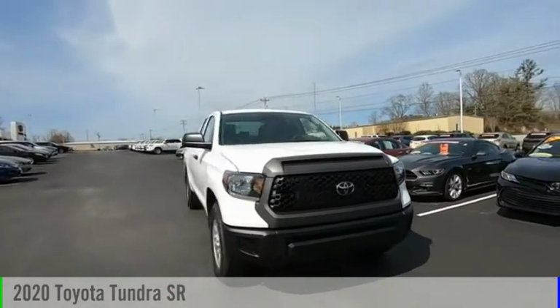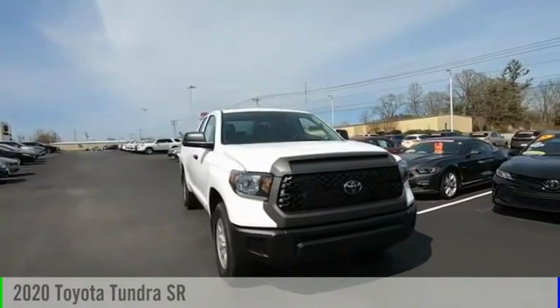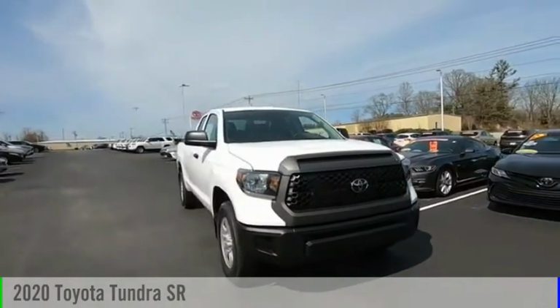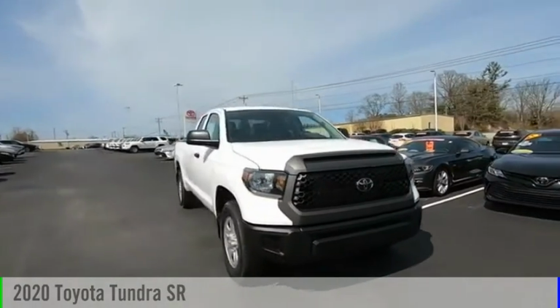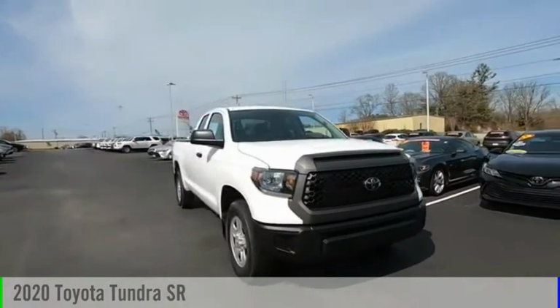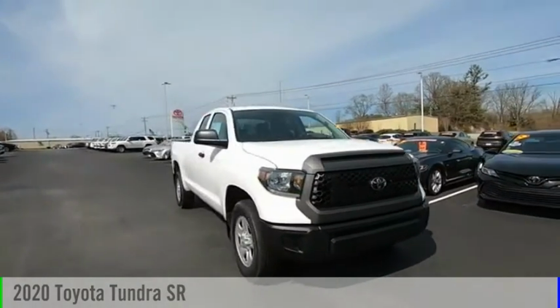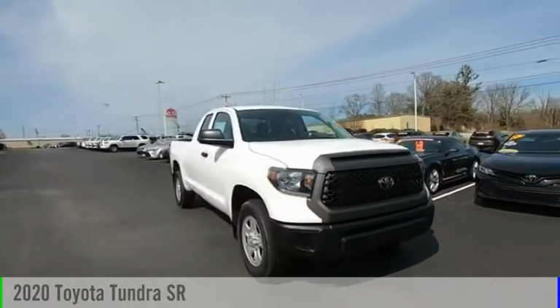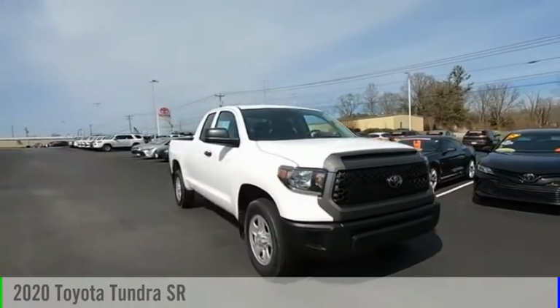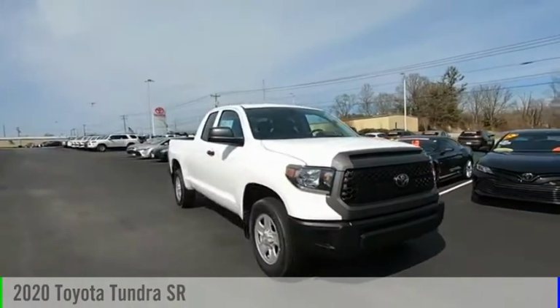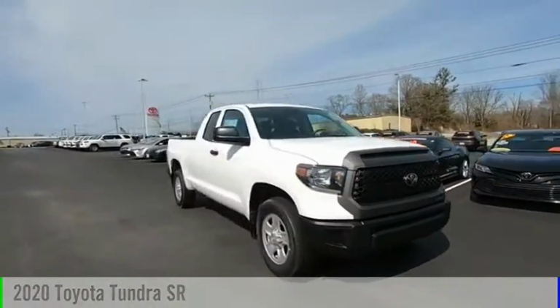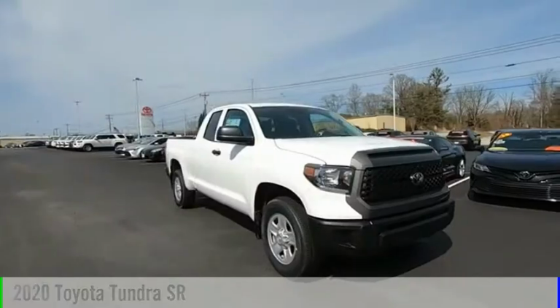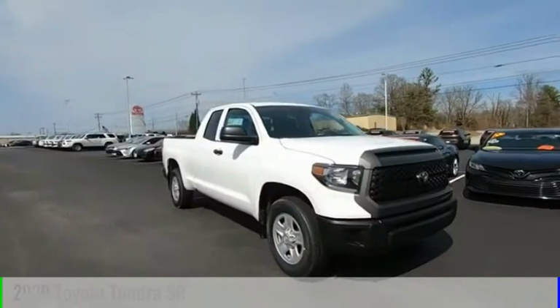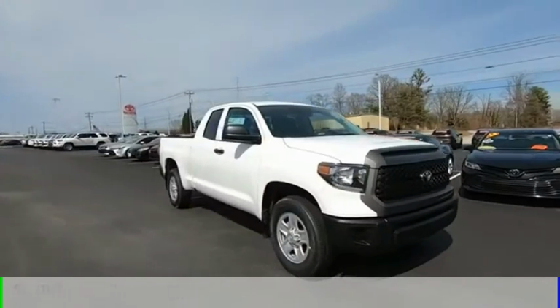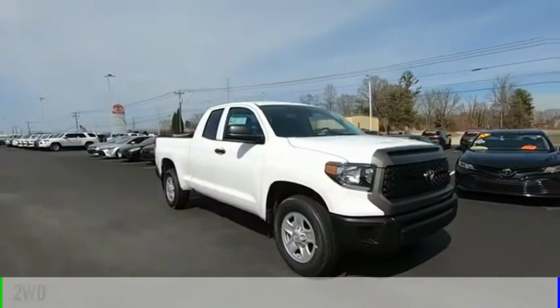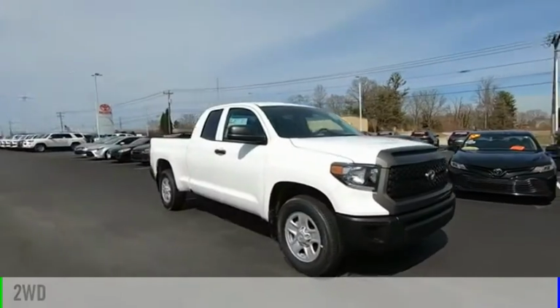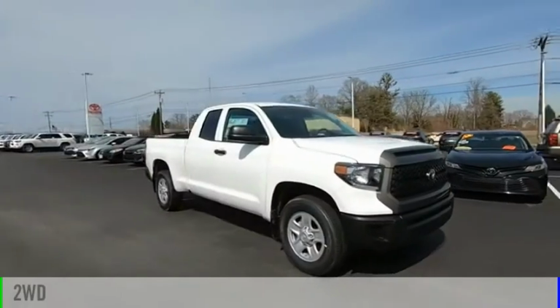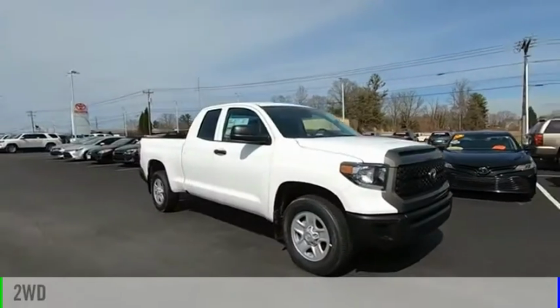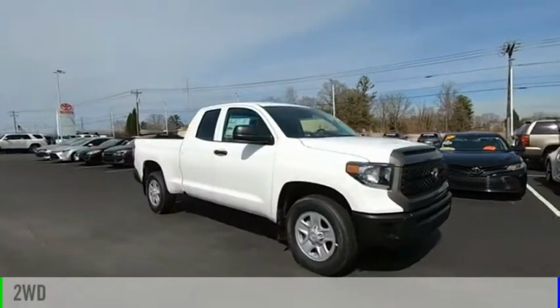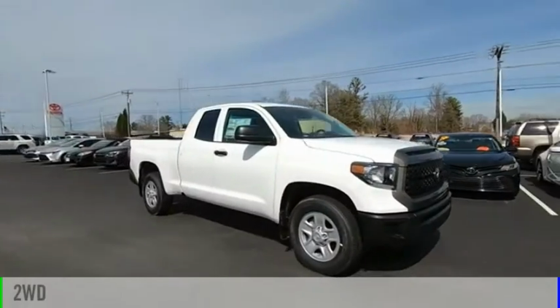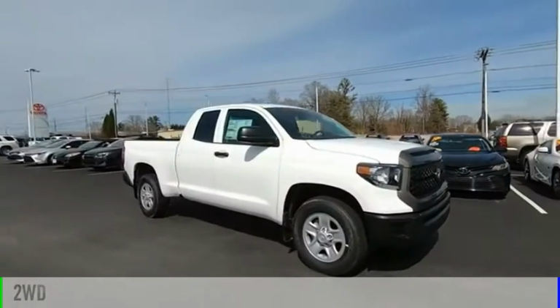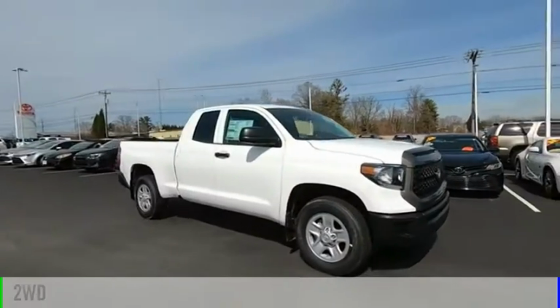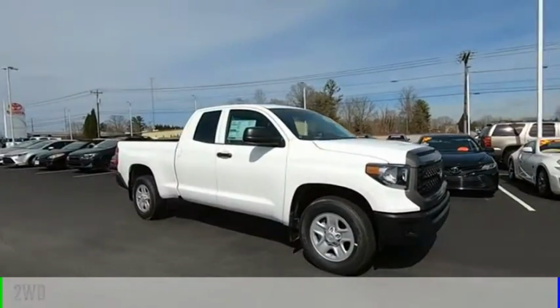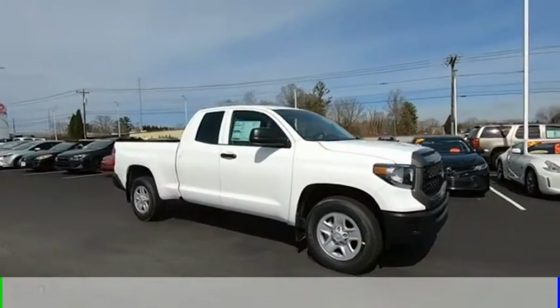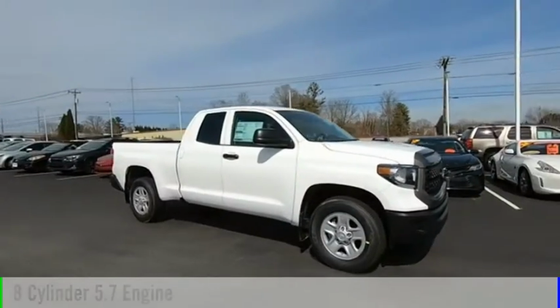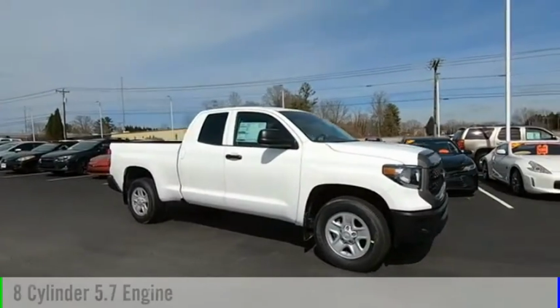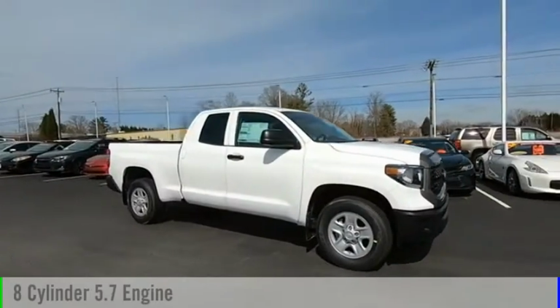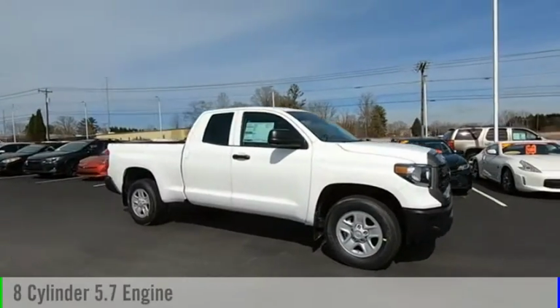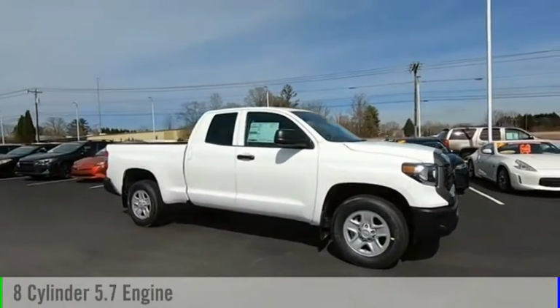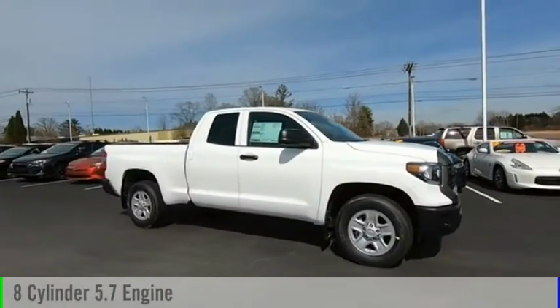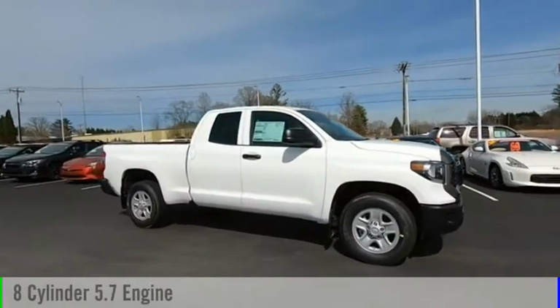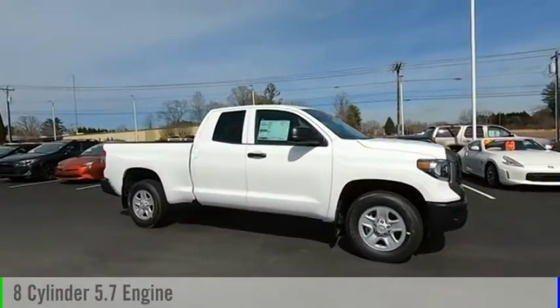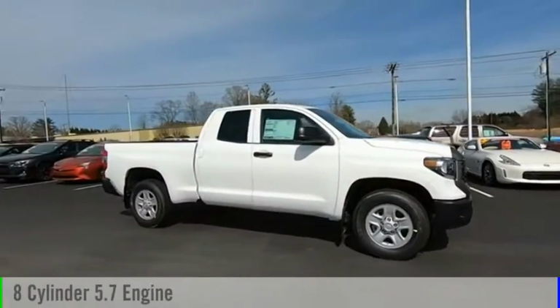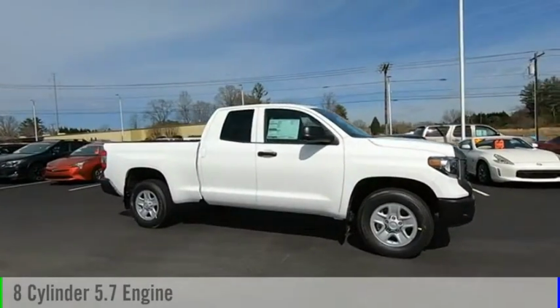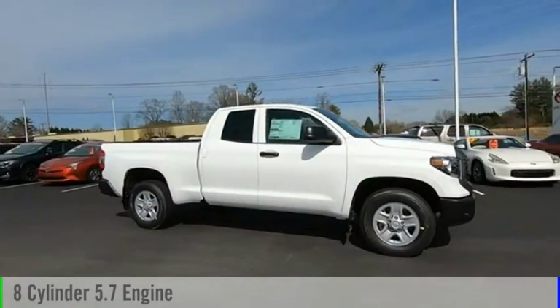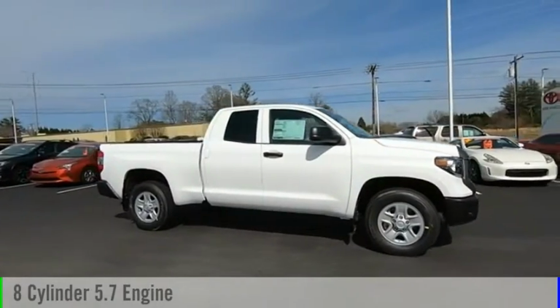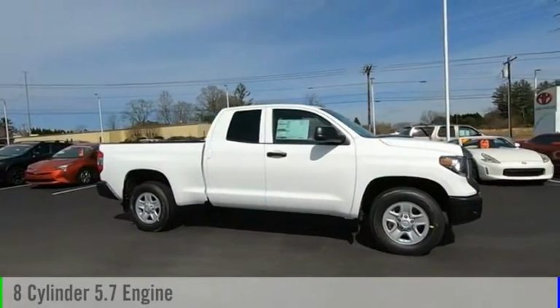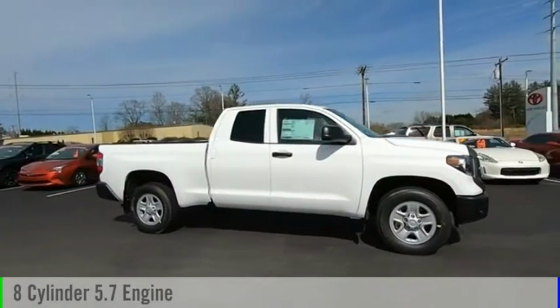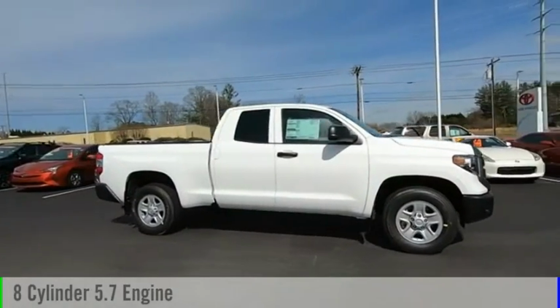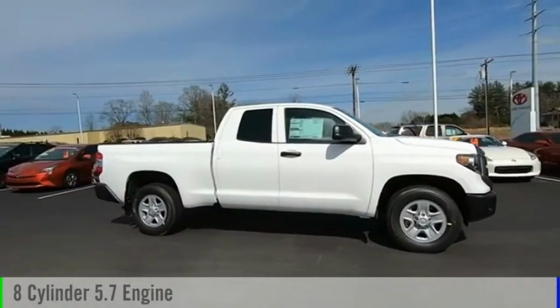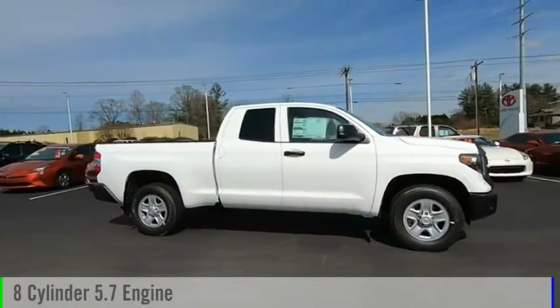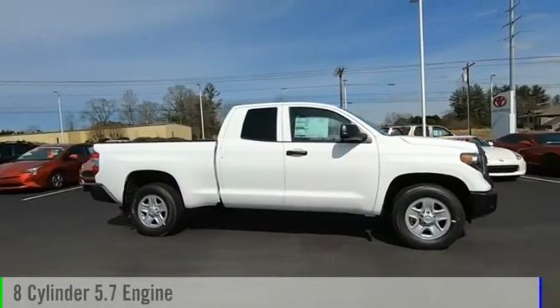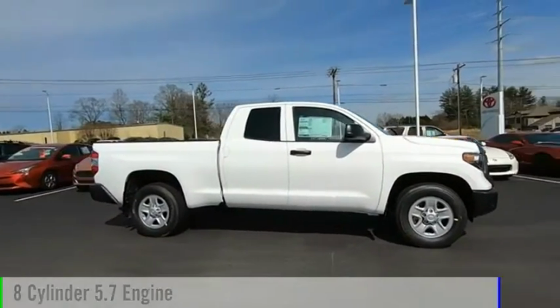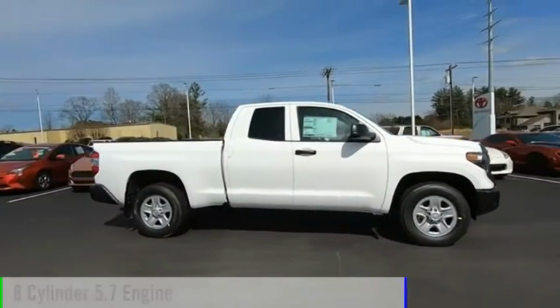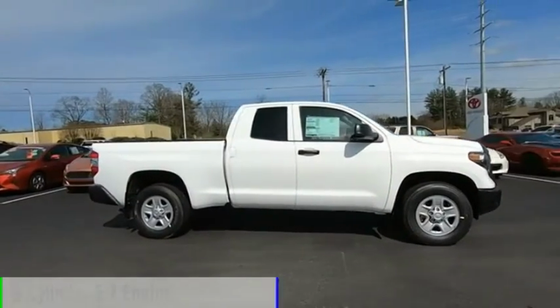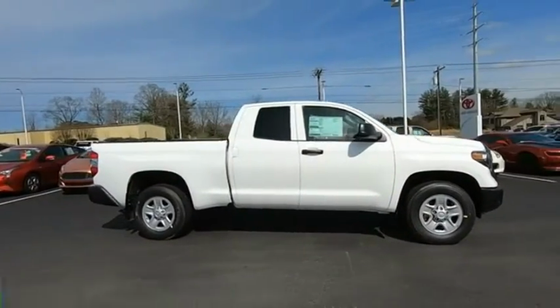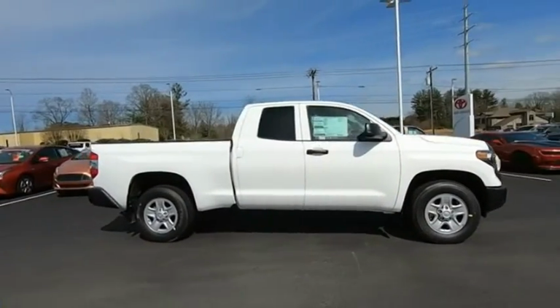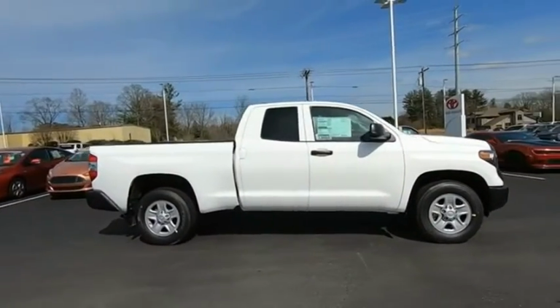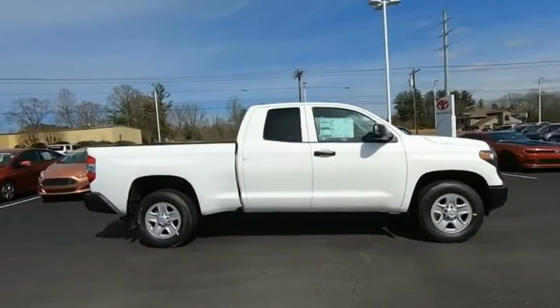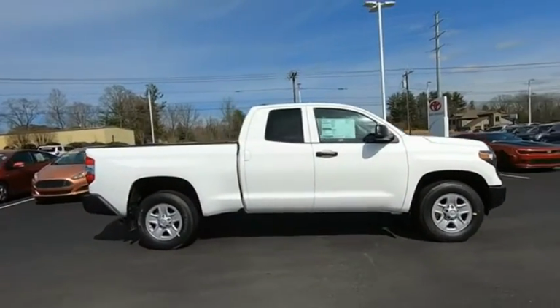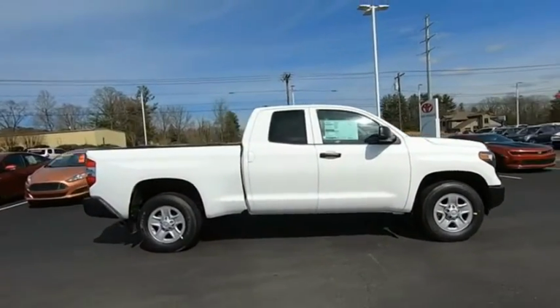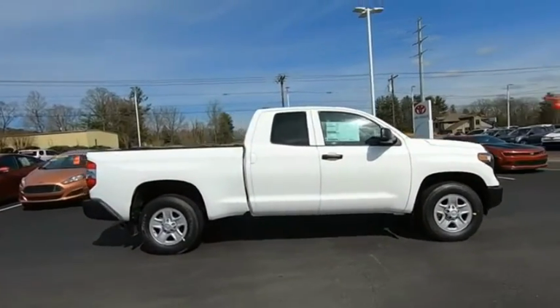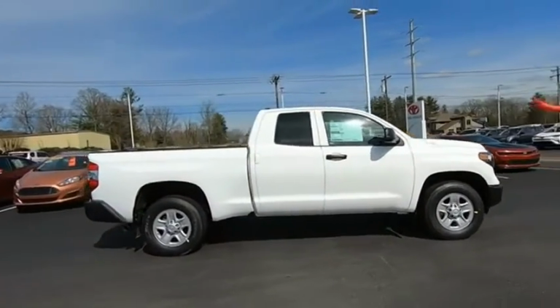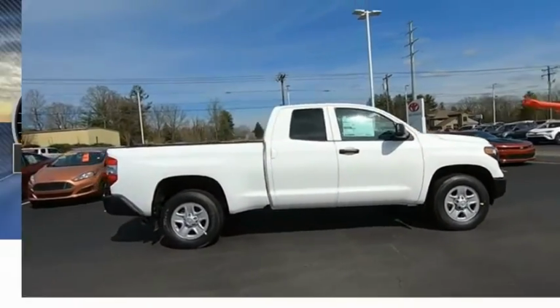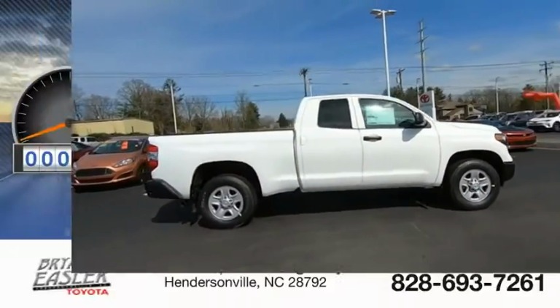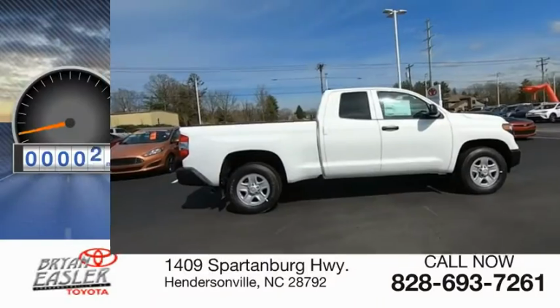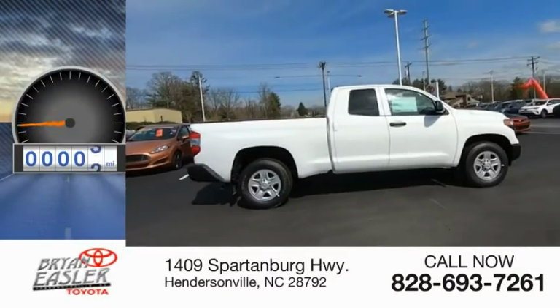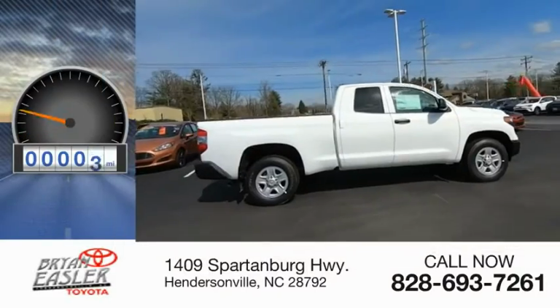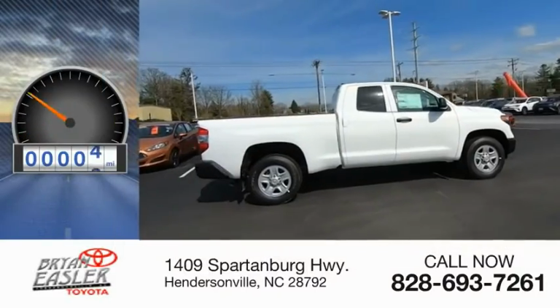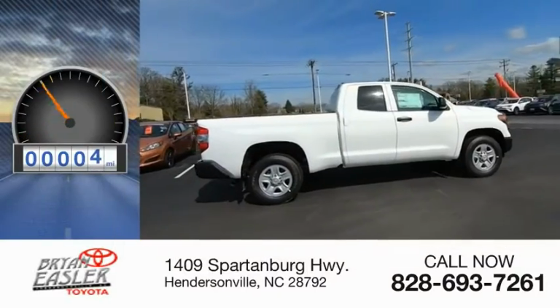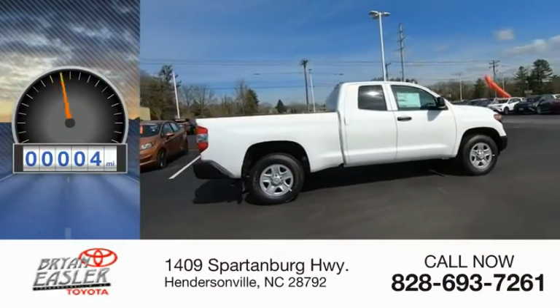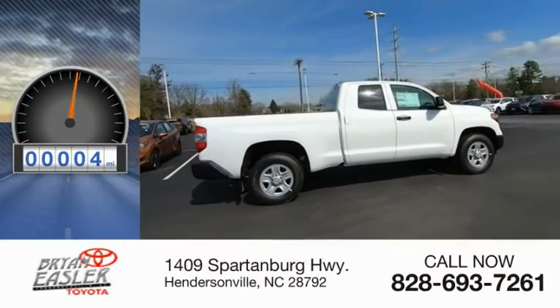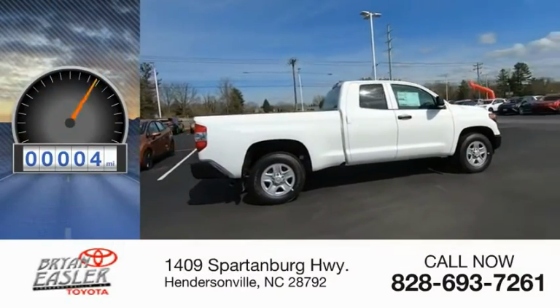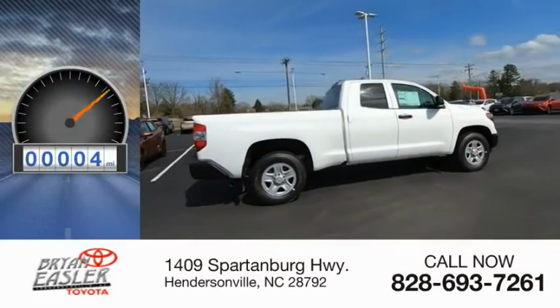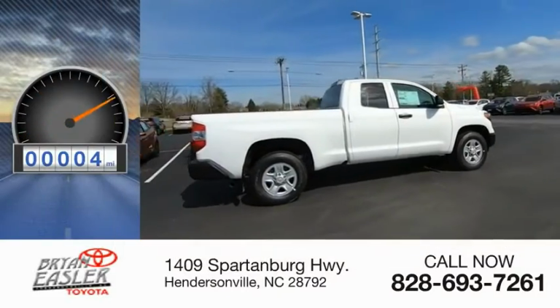This vehicle is powered by a two-wheel drive, eight-cylinder, 5.7-liter engine. This vehicle has less than 100 miles.